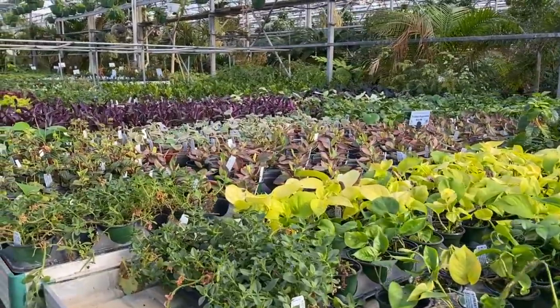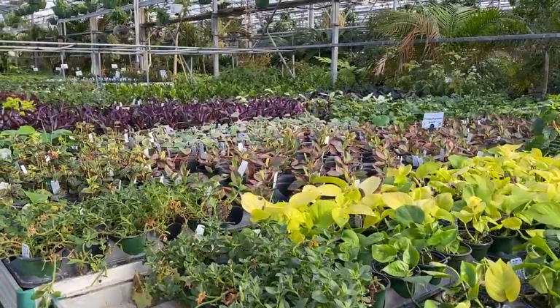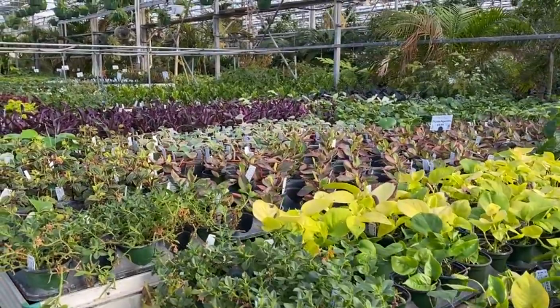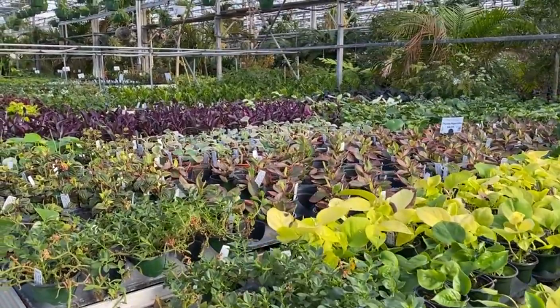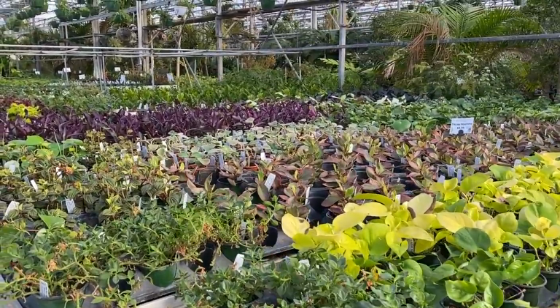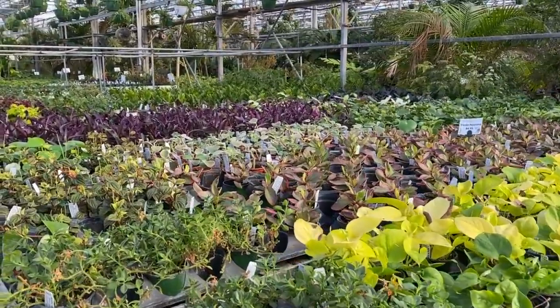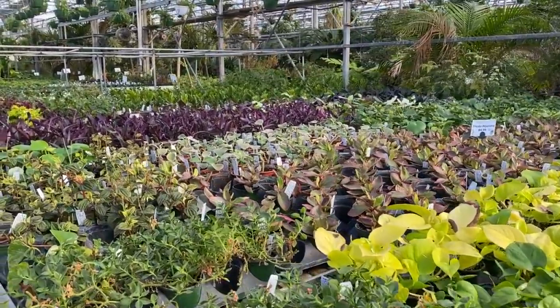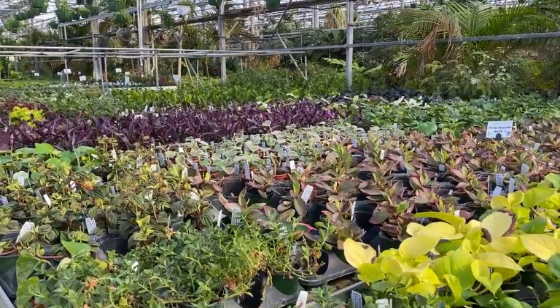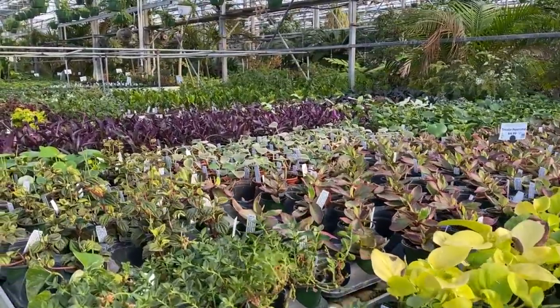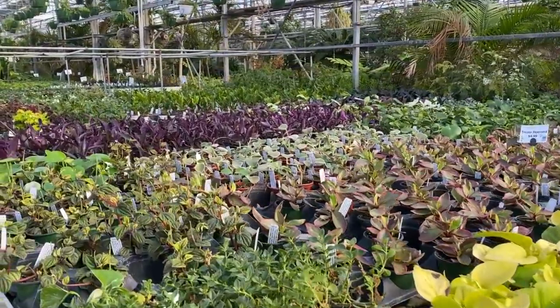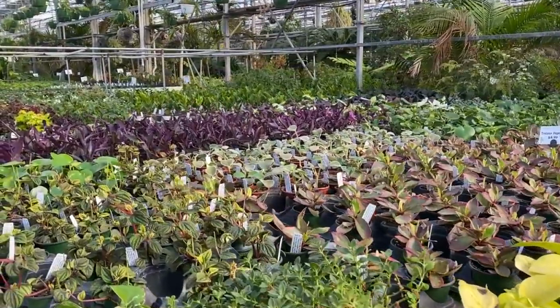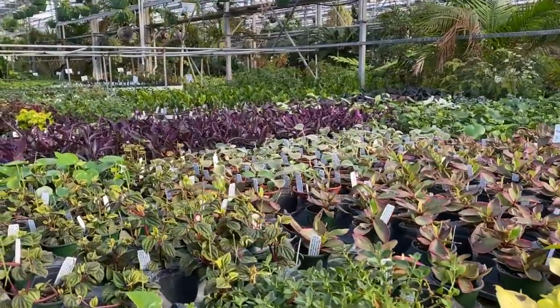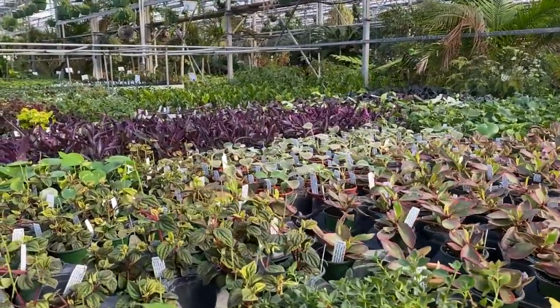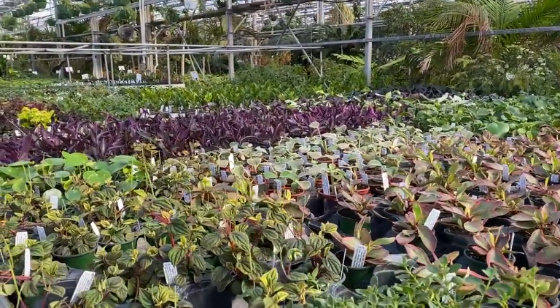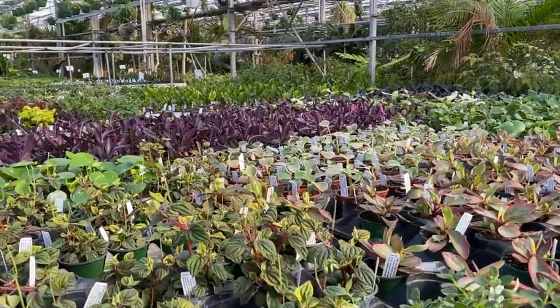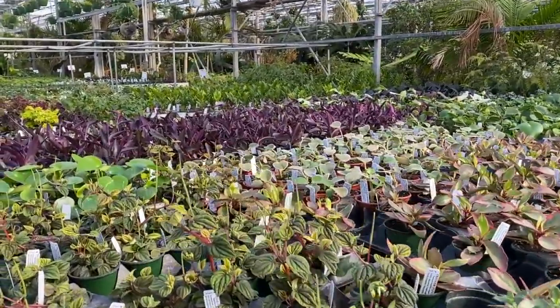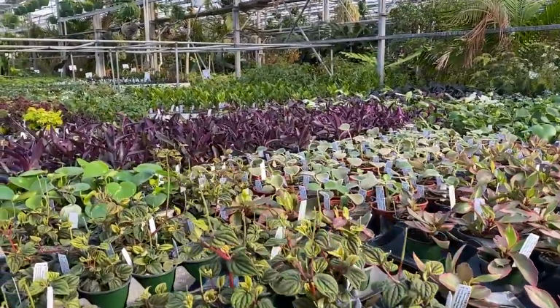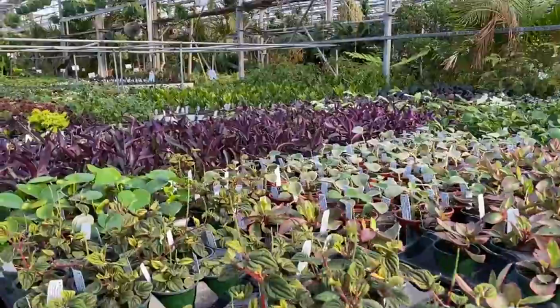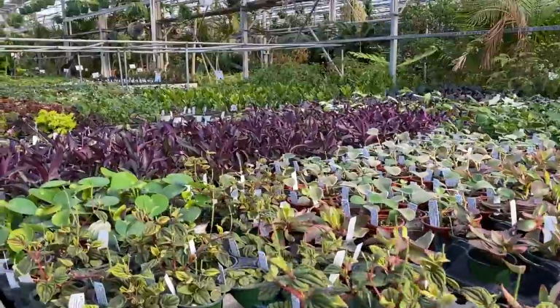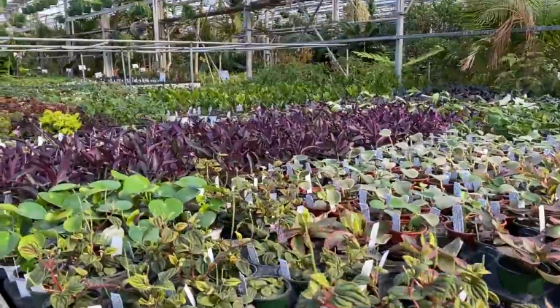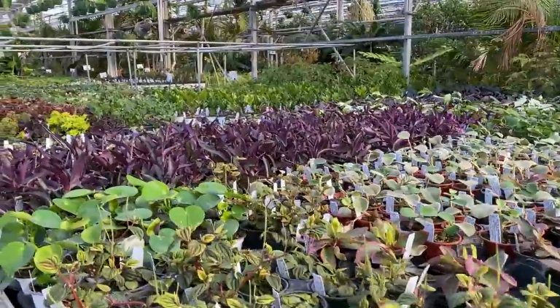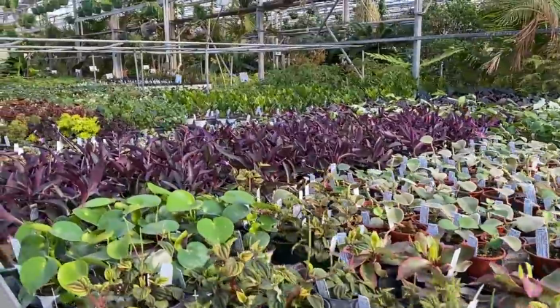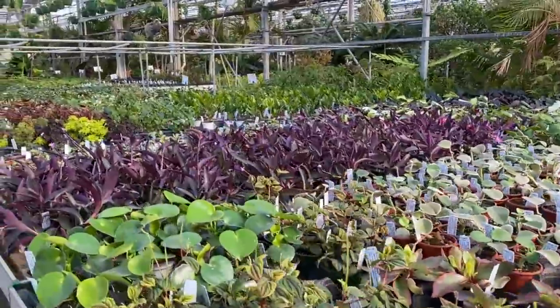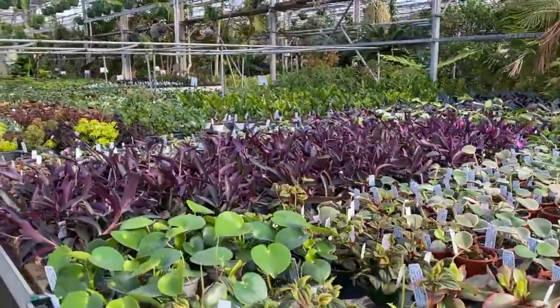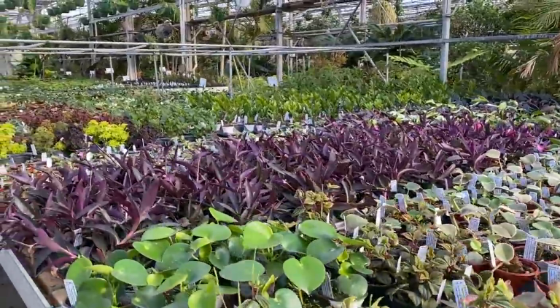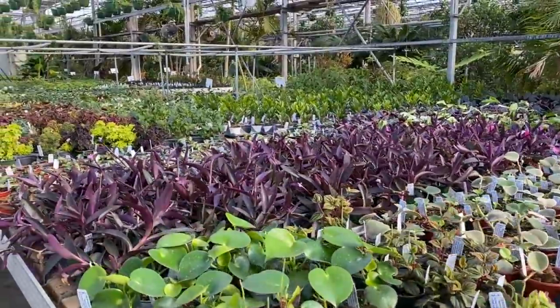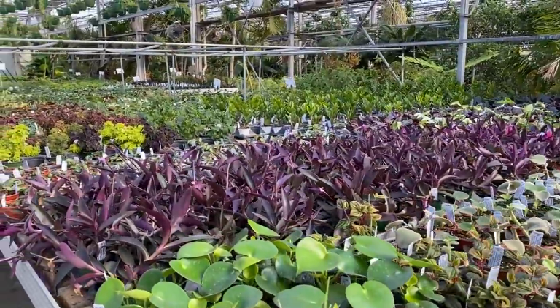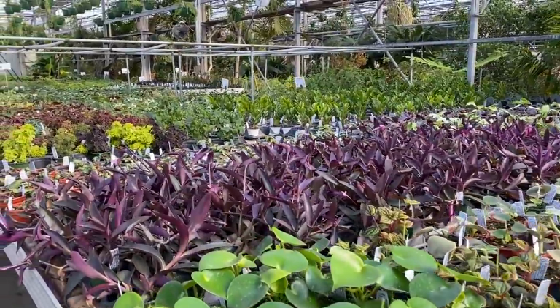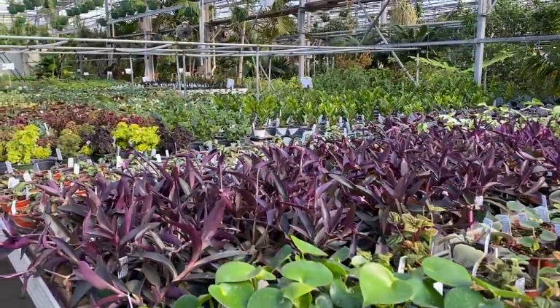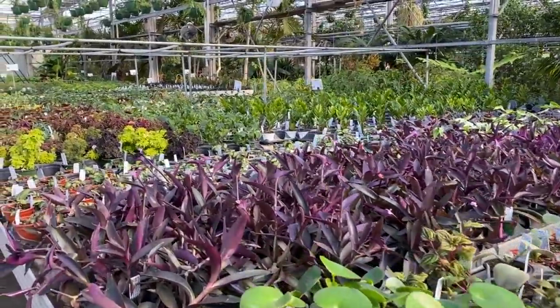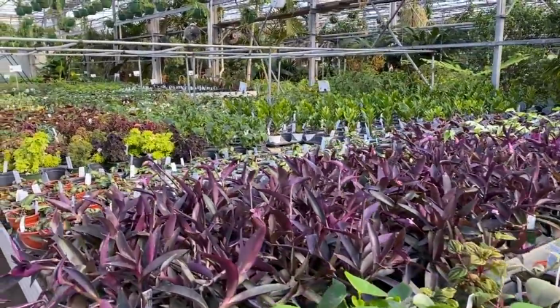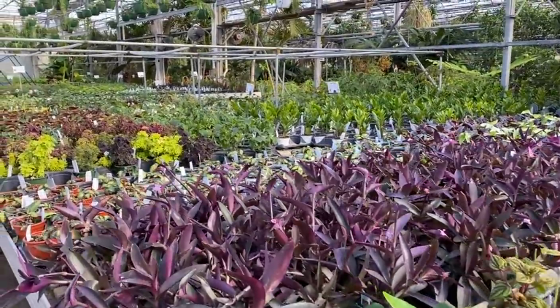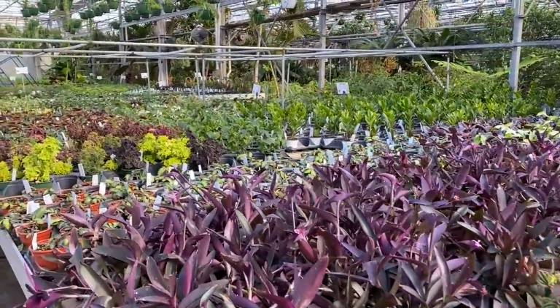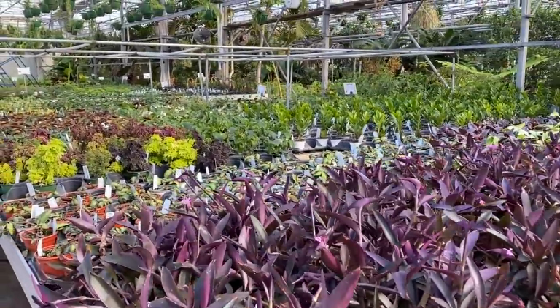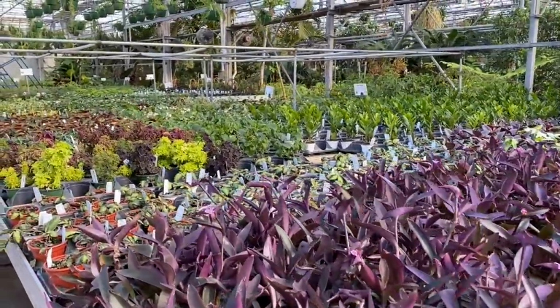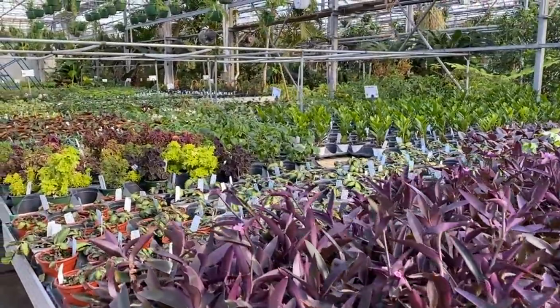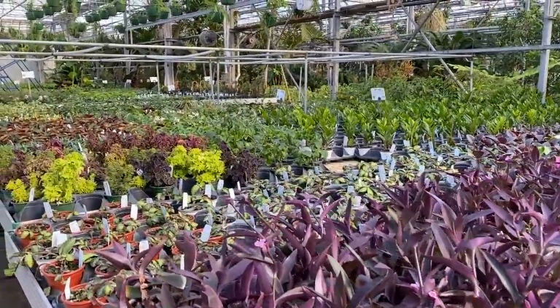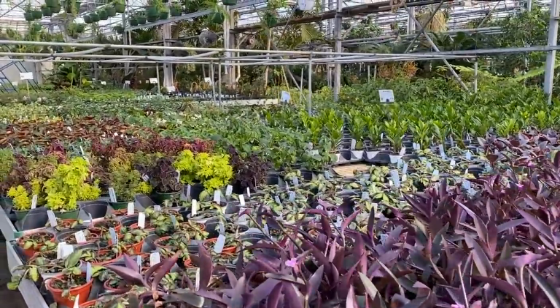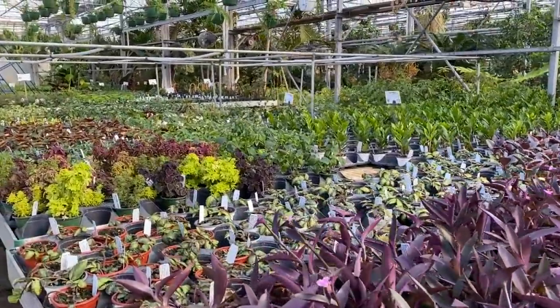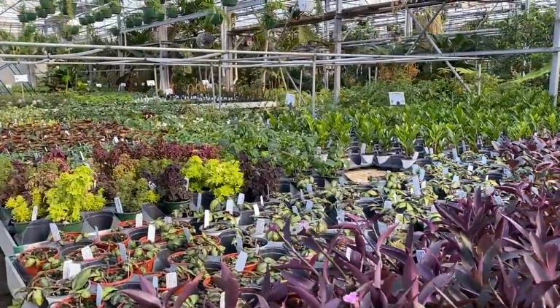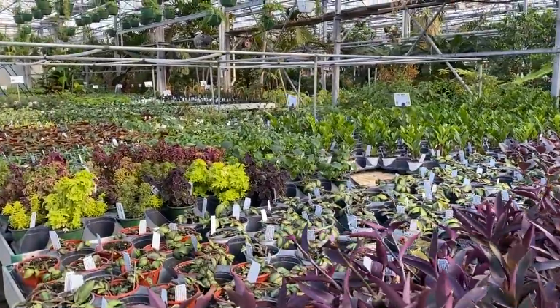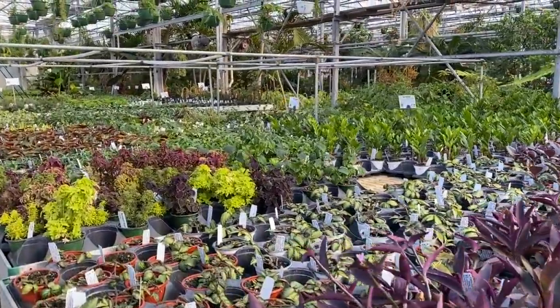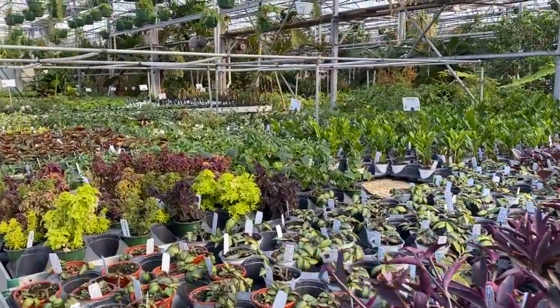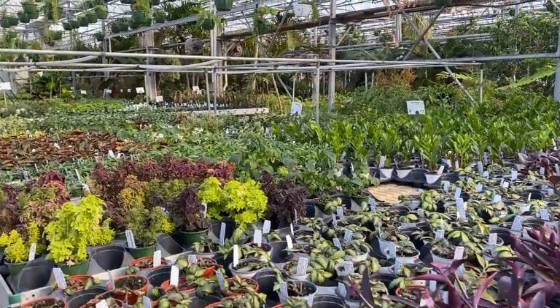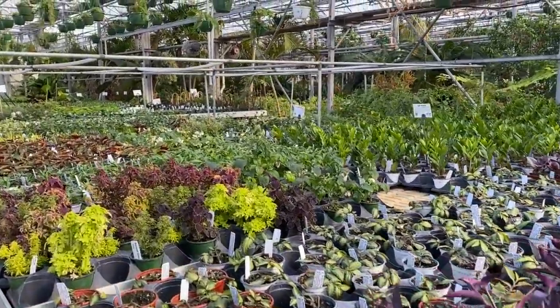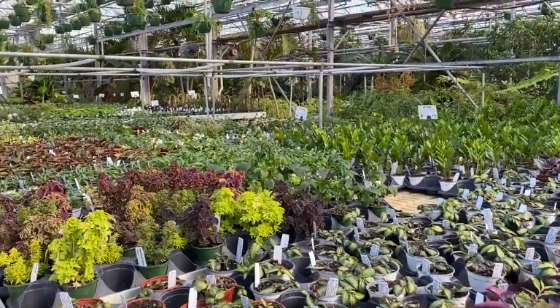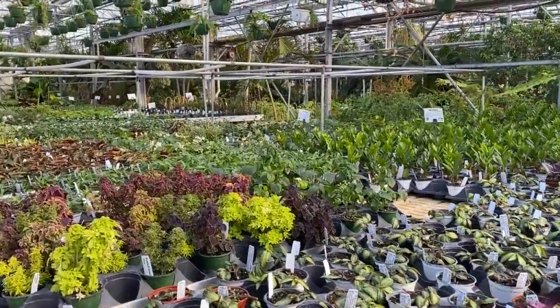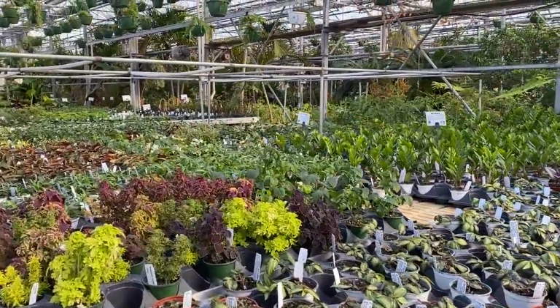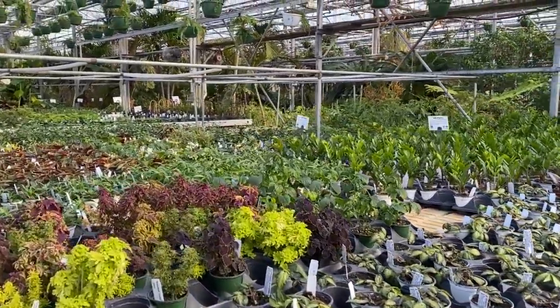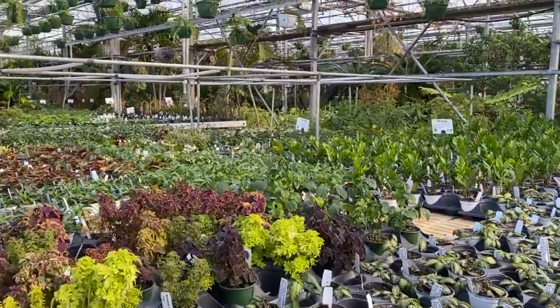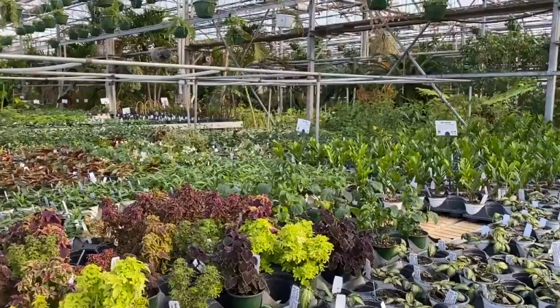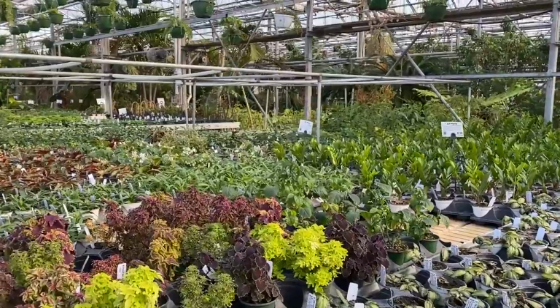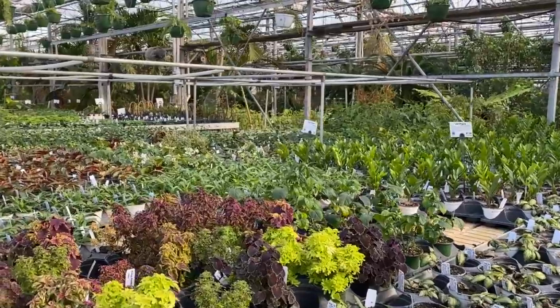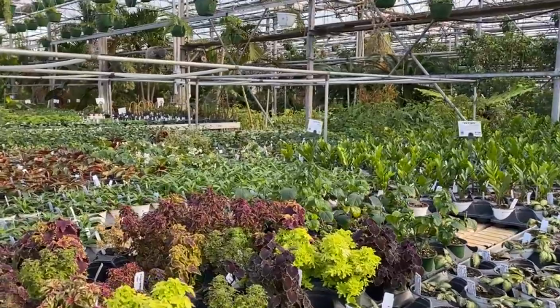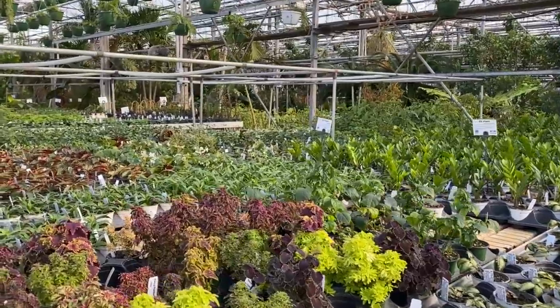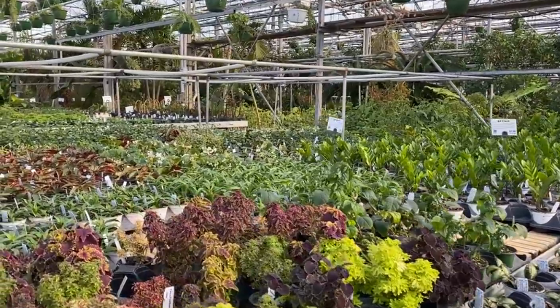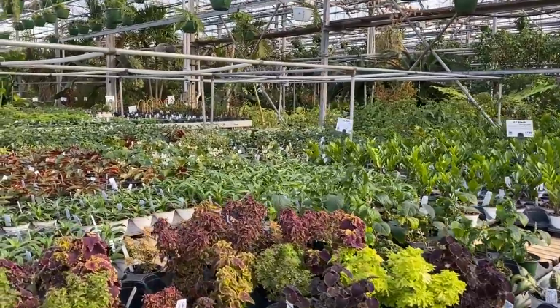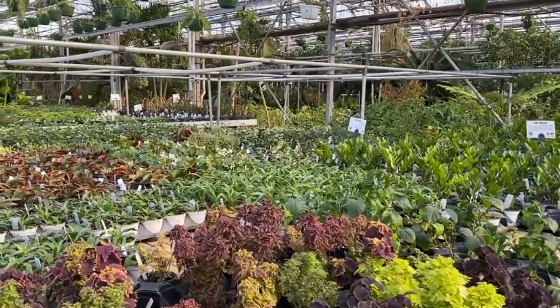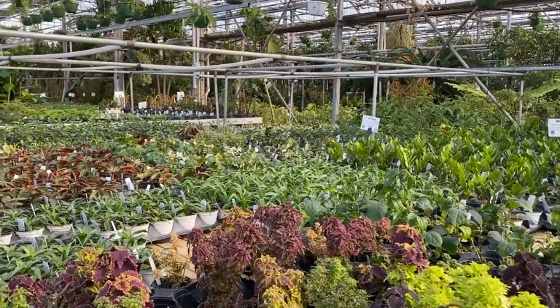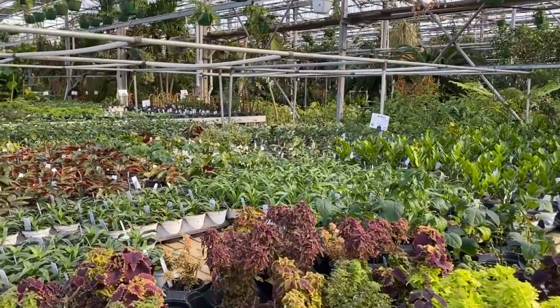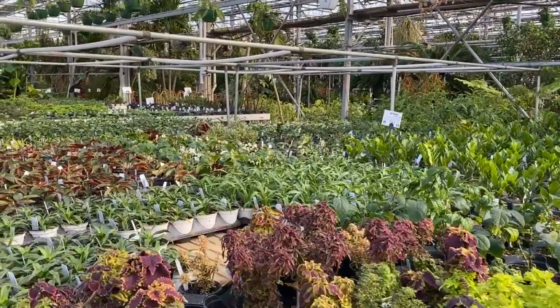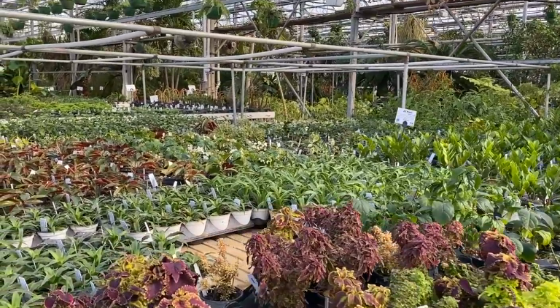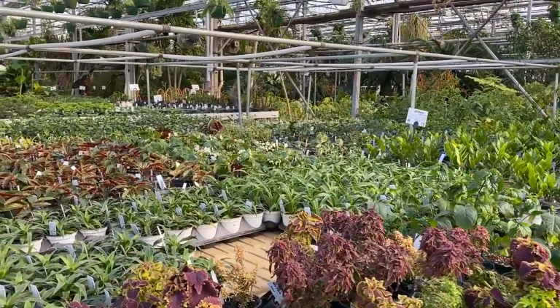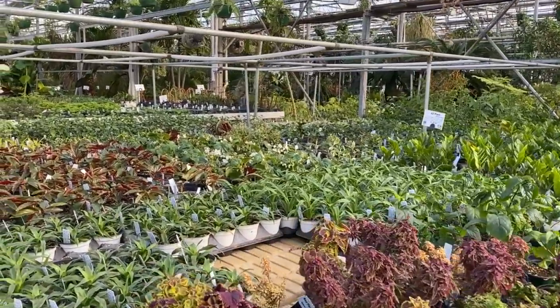Endless choices — that's actually too much. But it's exactly what we're looking for.